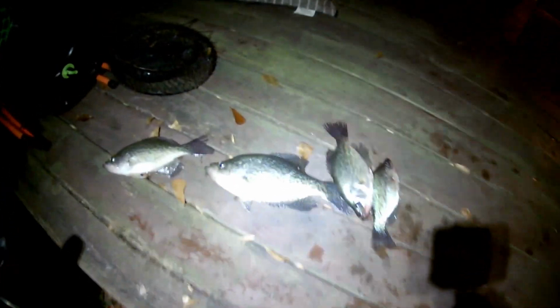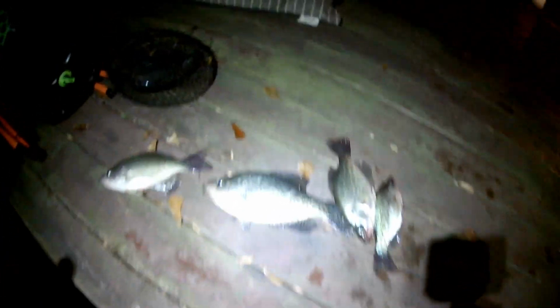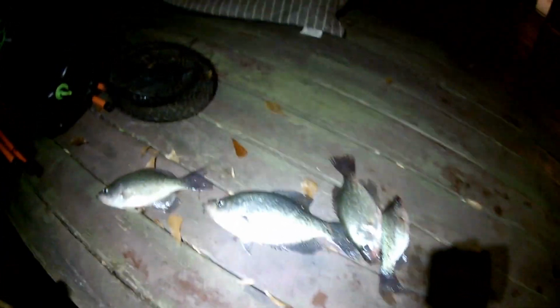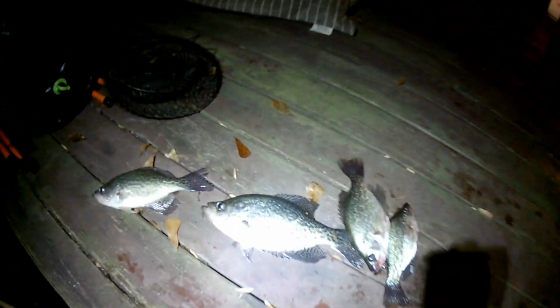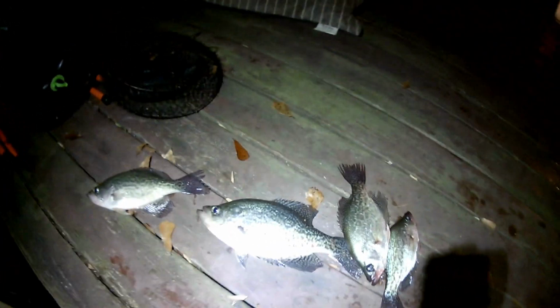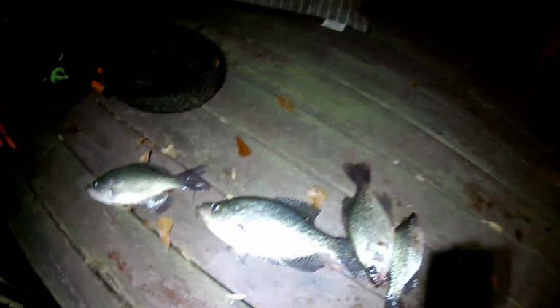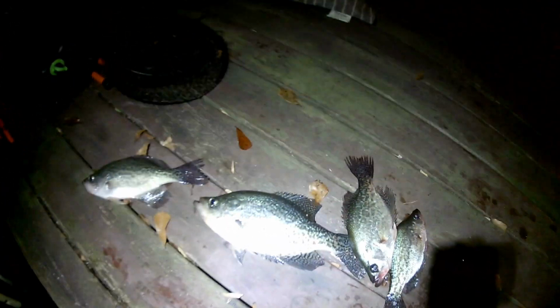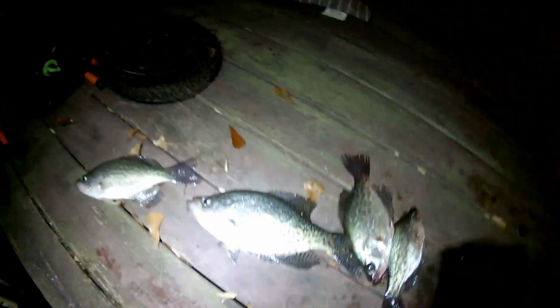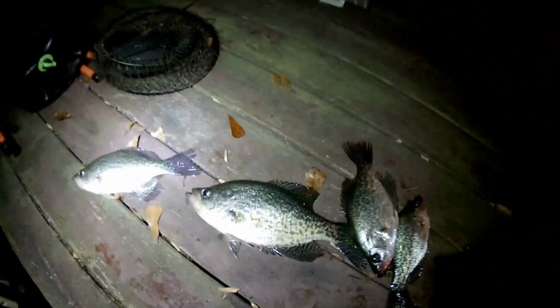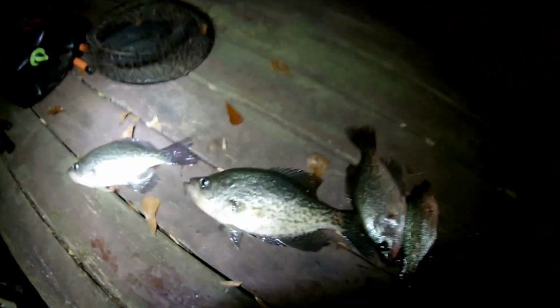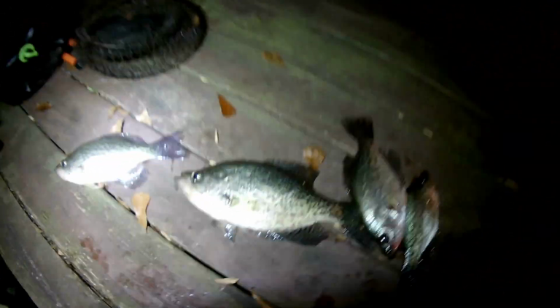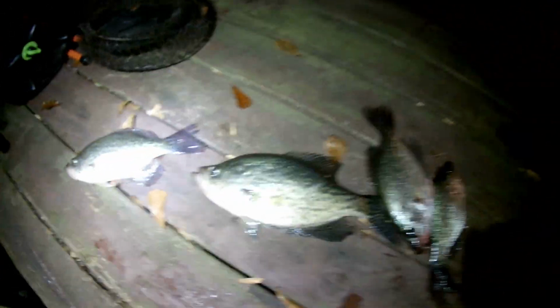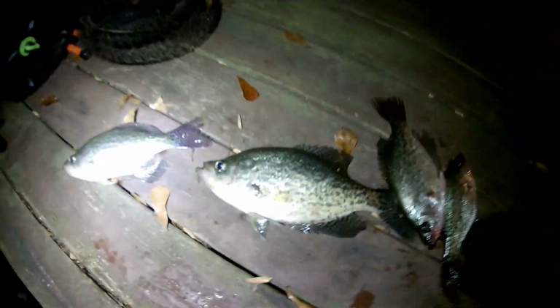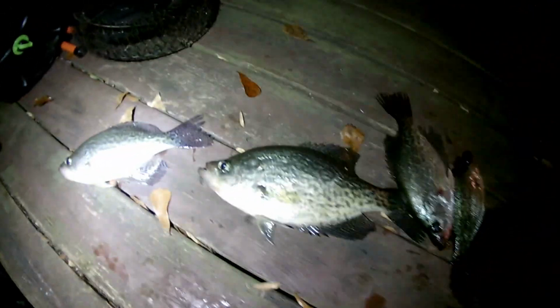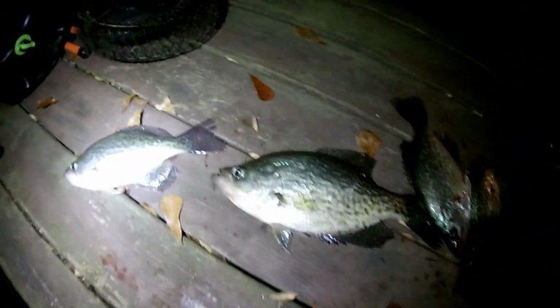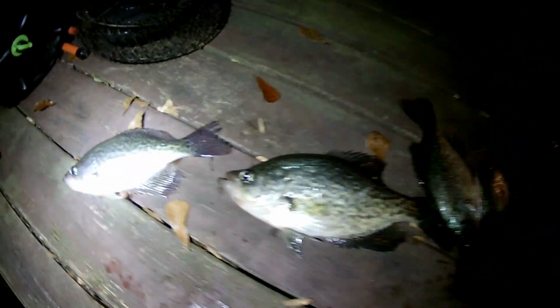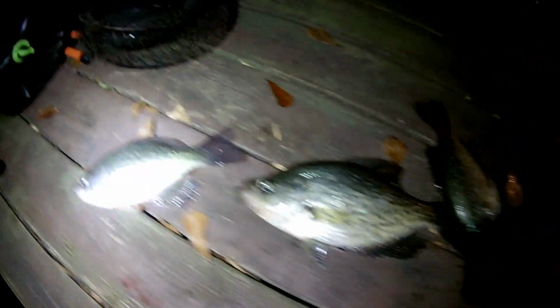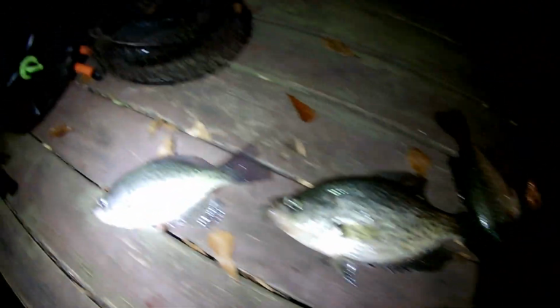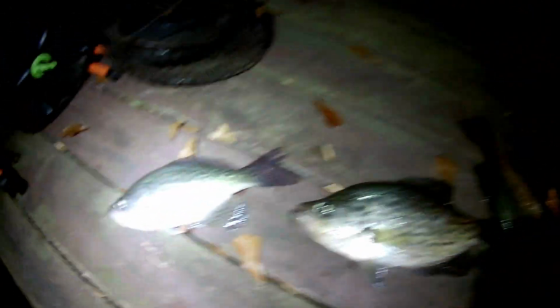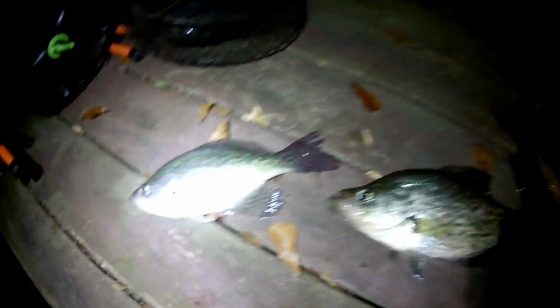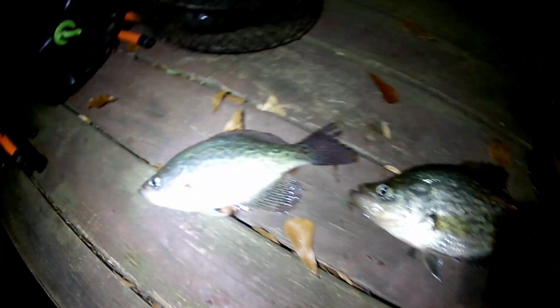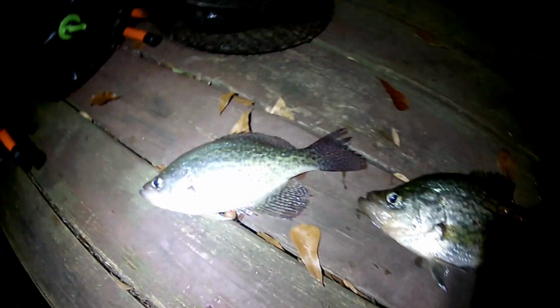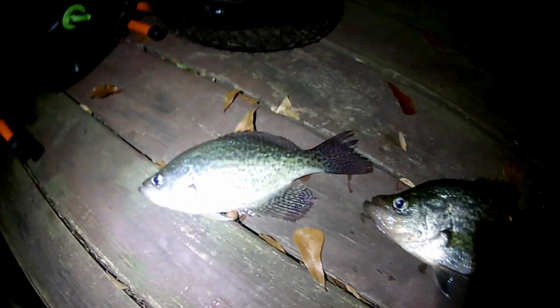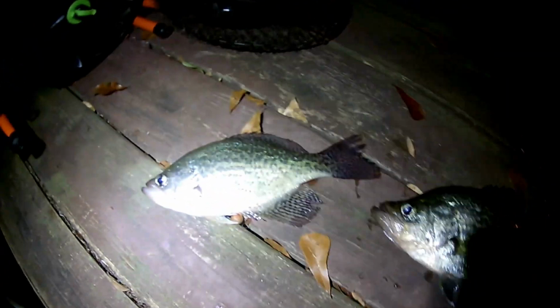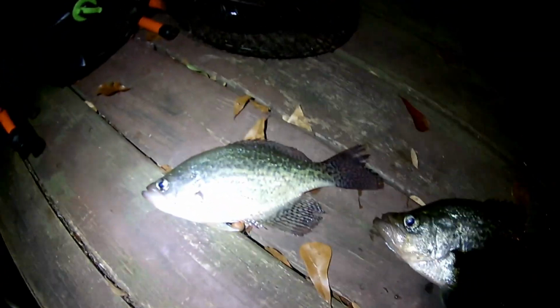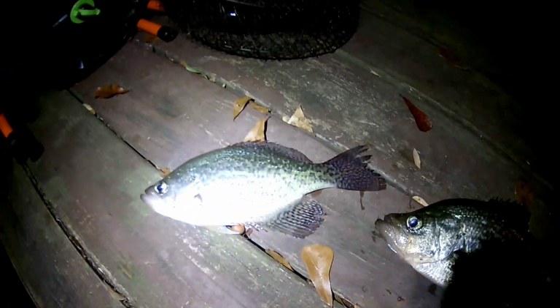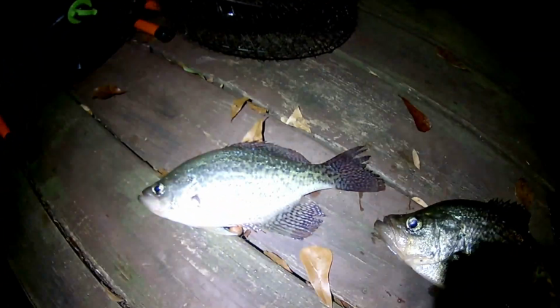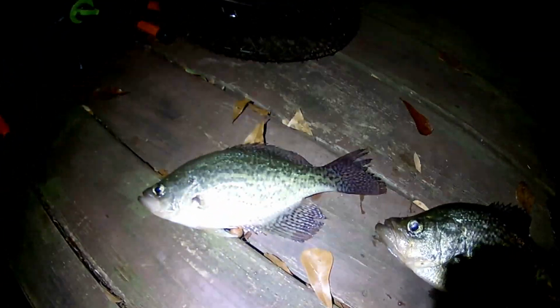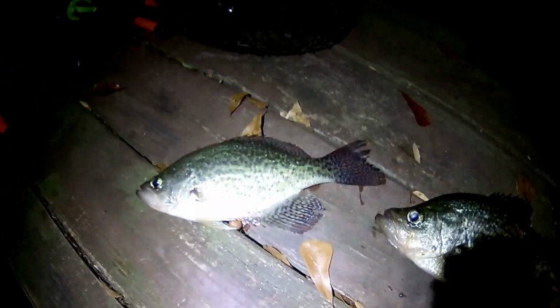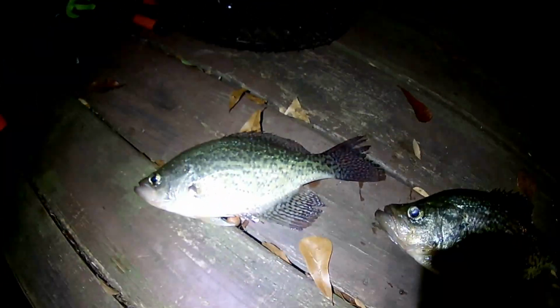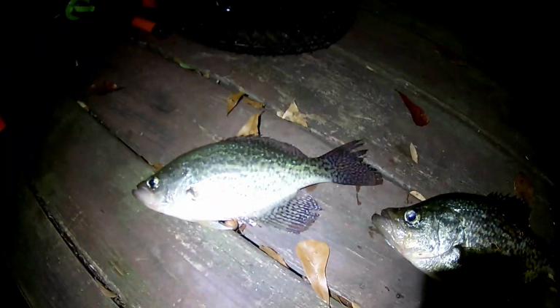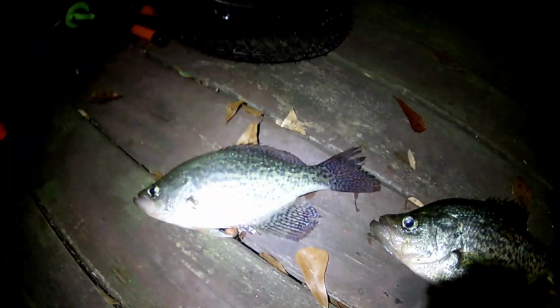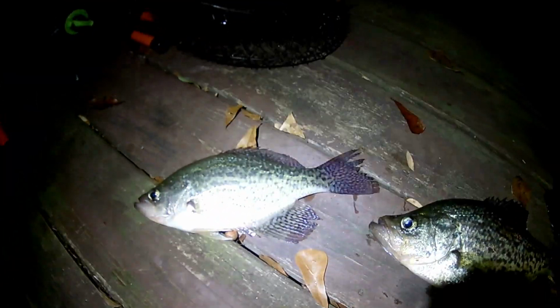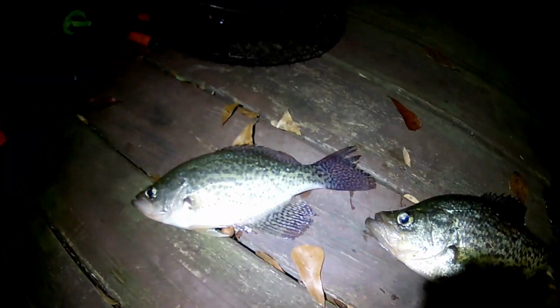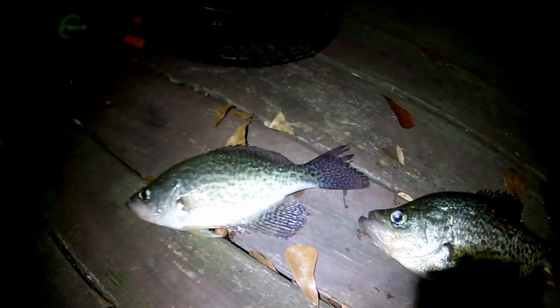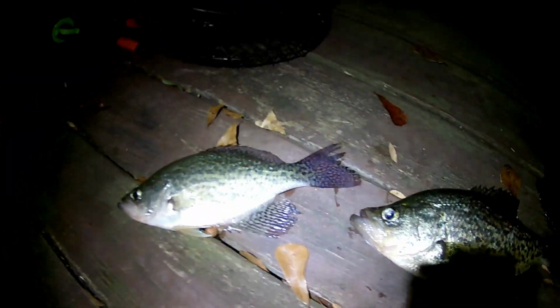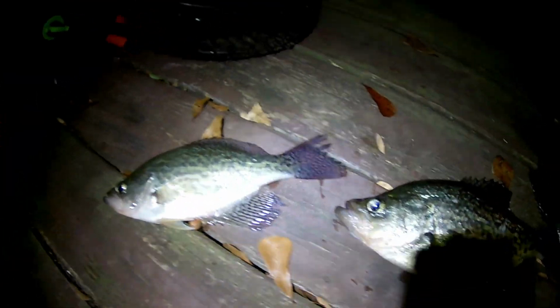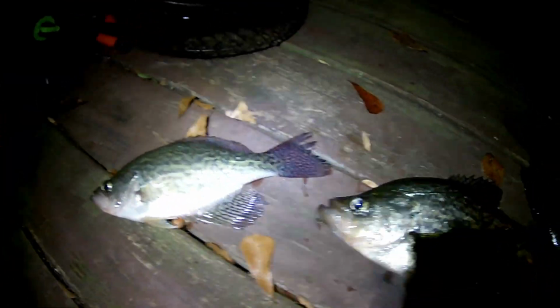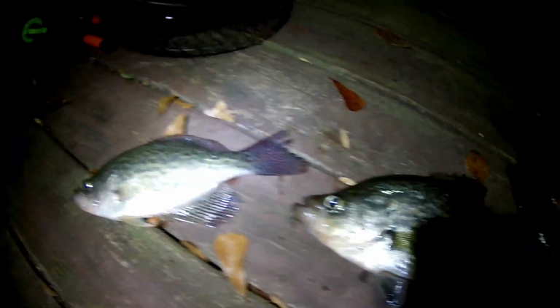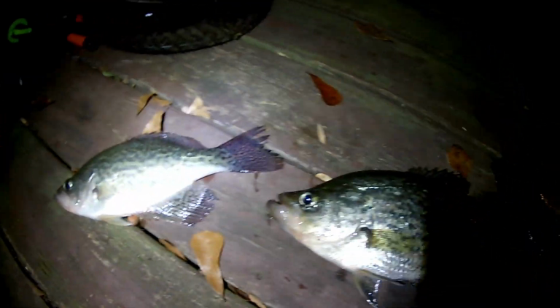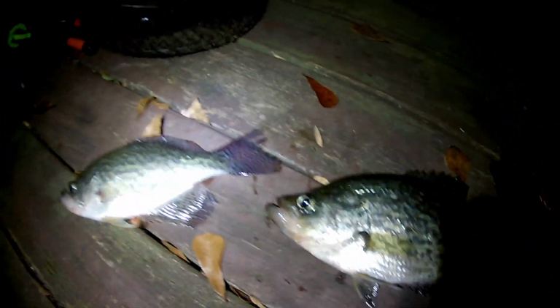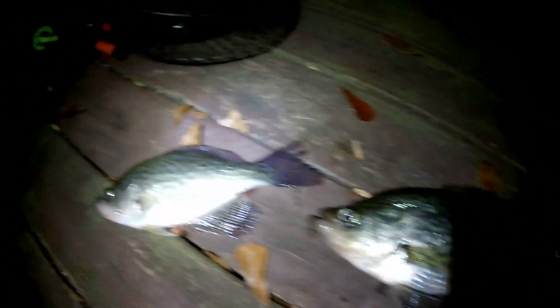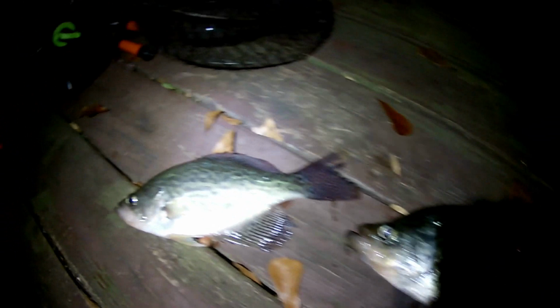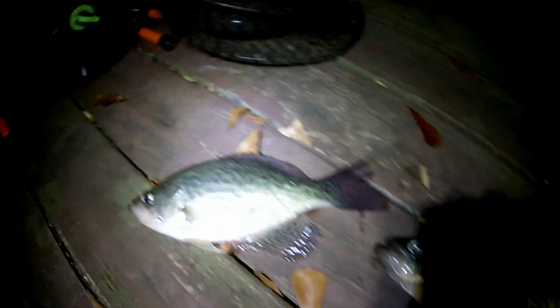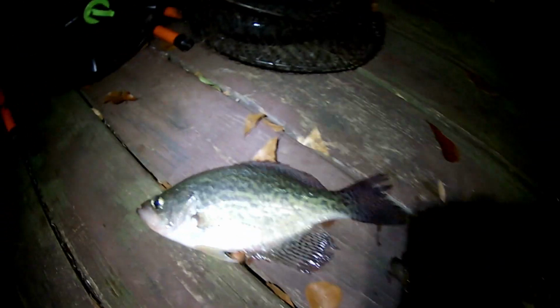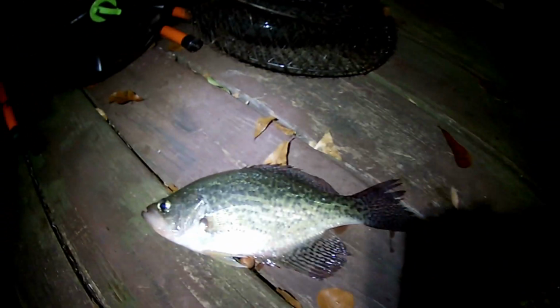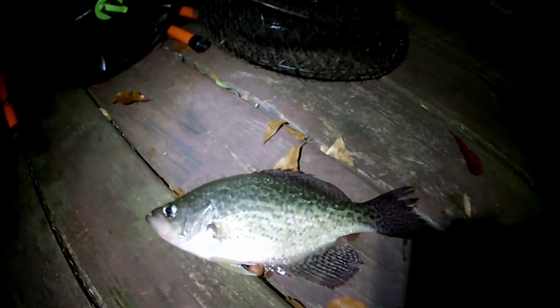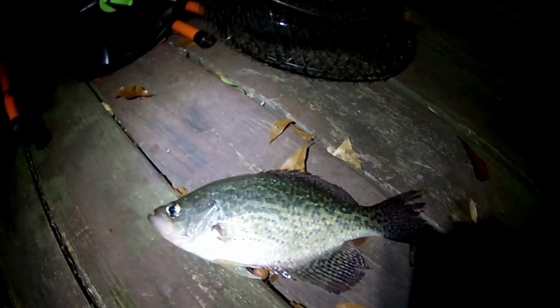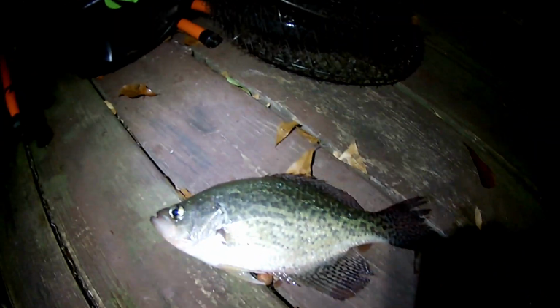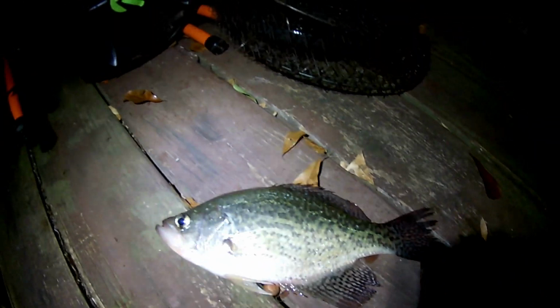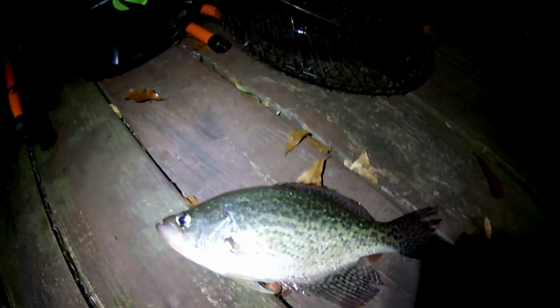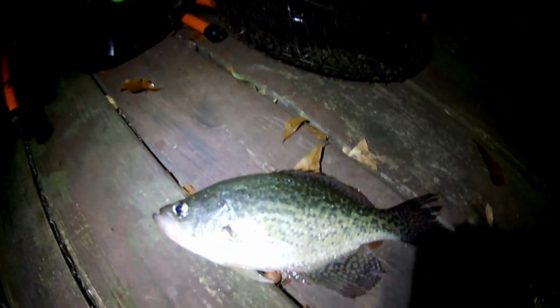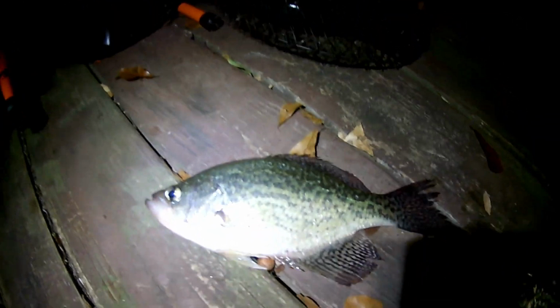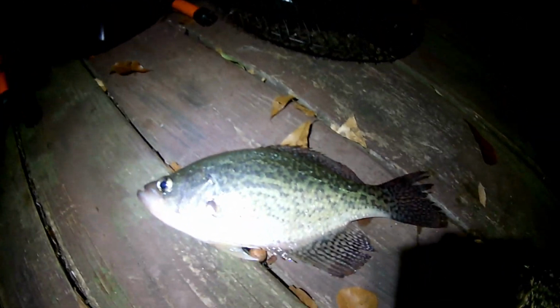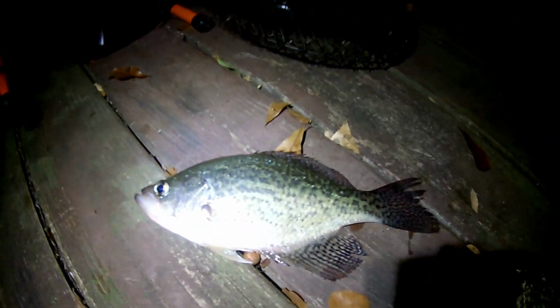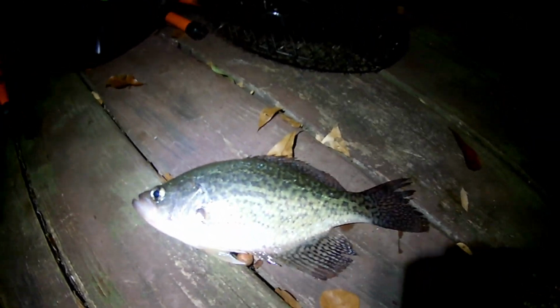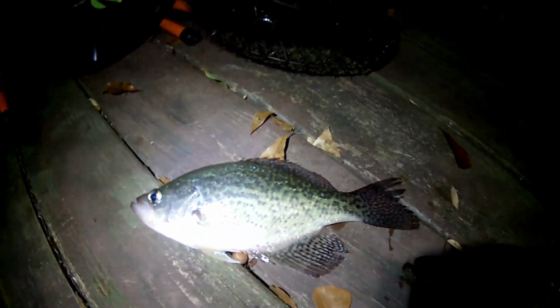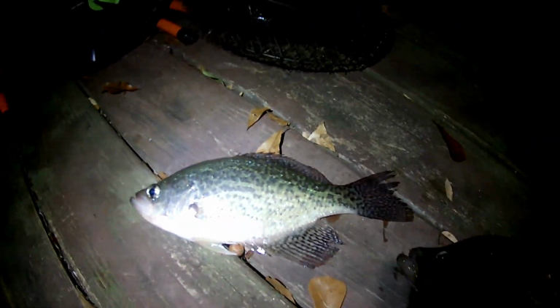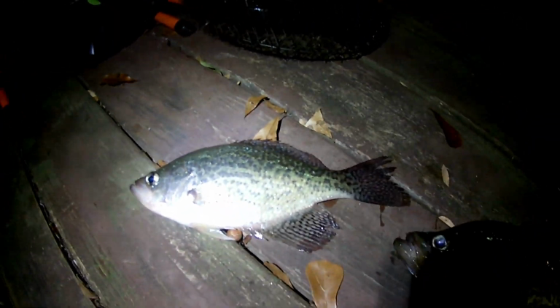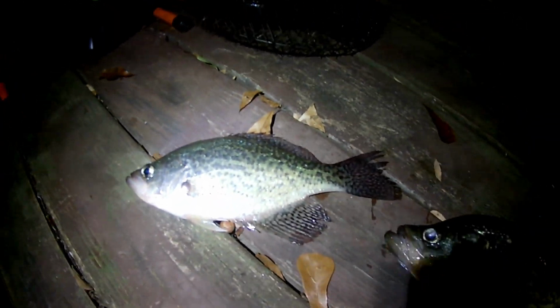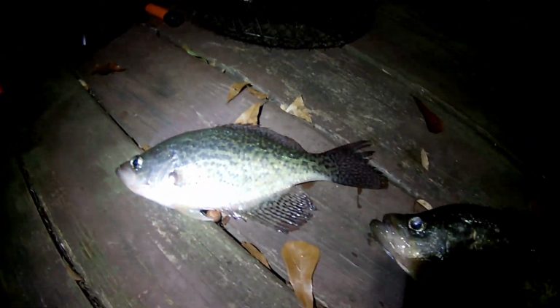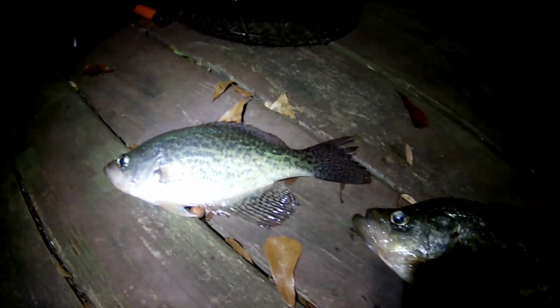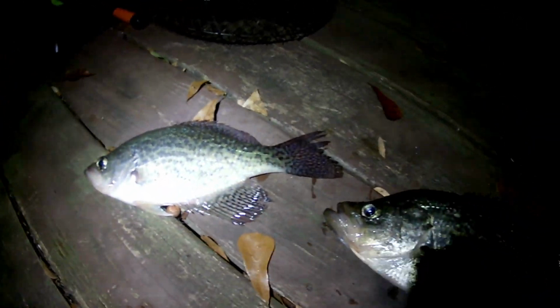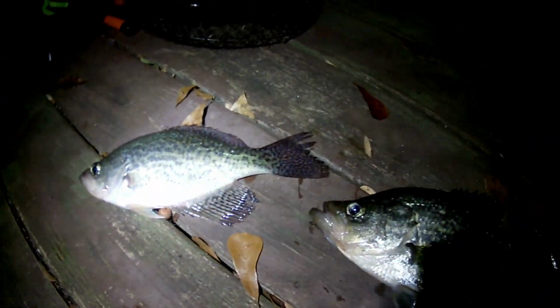Okay, this is what I was telling you guys. I can't film right now because the fish — the crappie are biting at night. That's a 12-inch crappie right there.